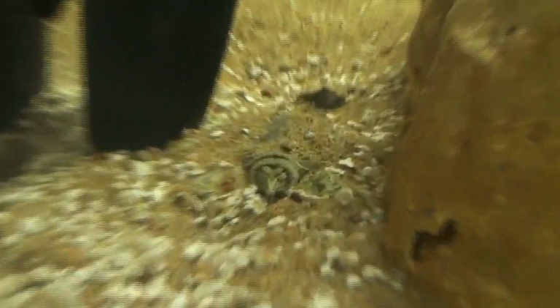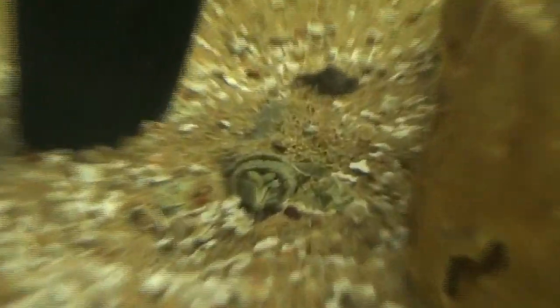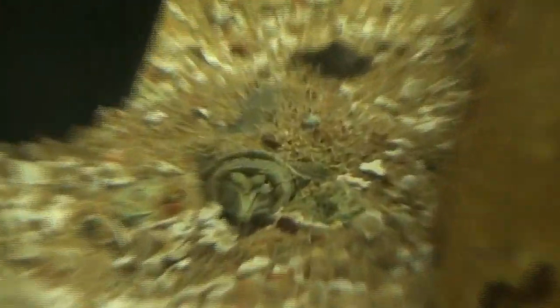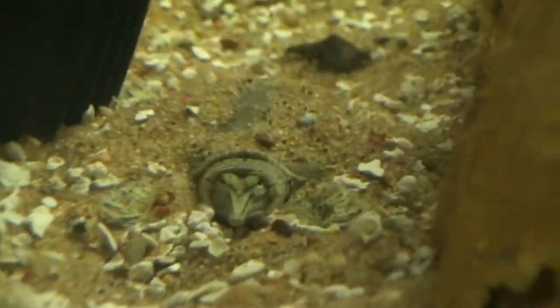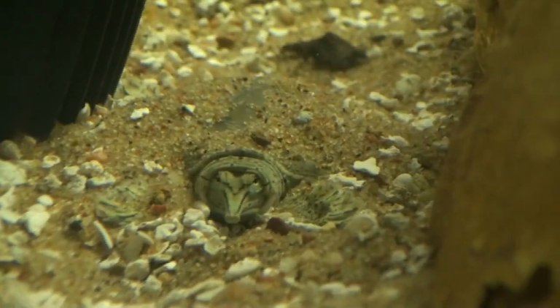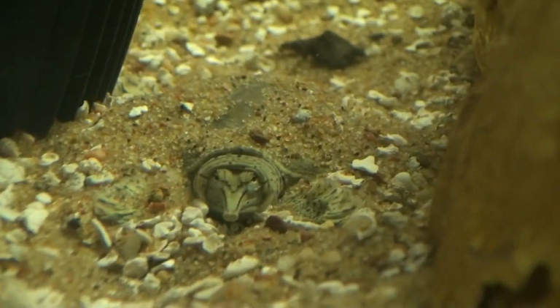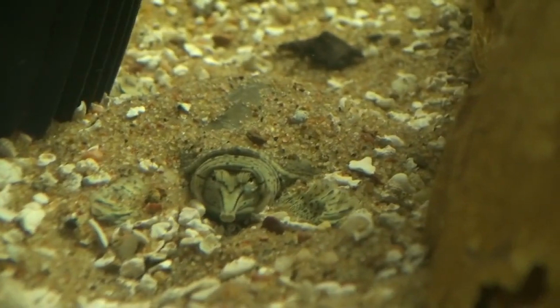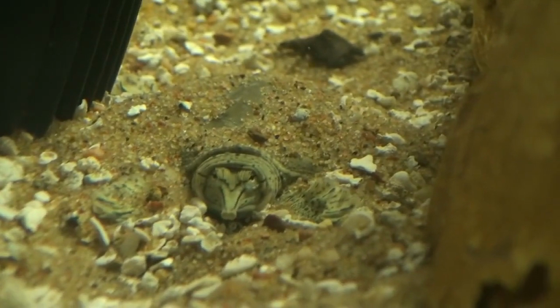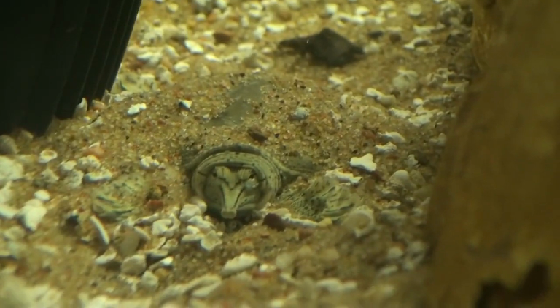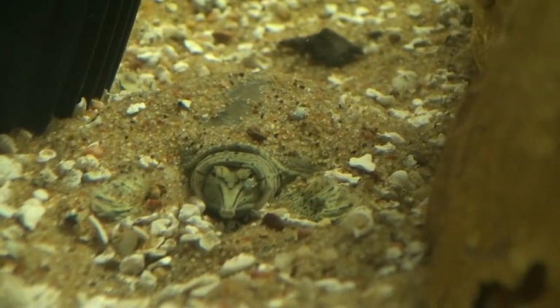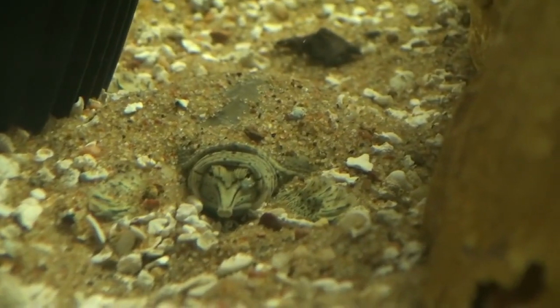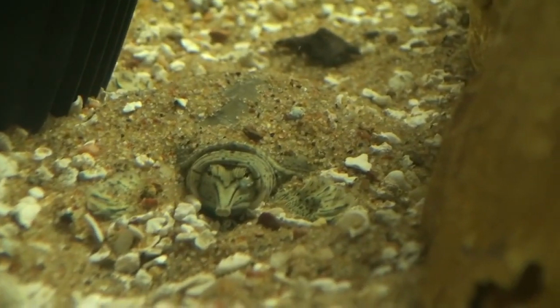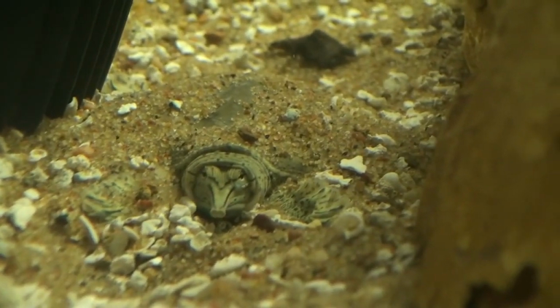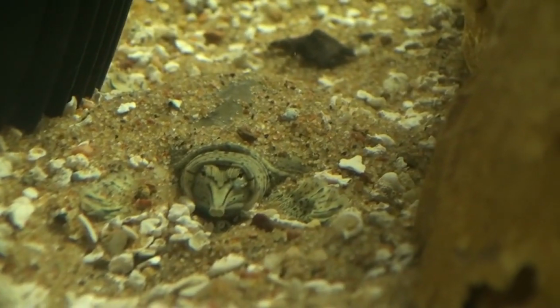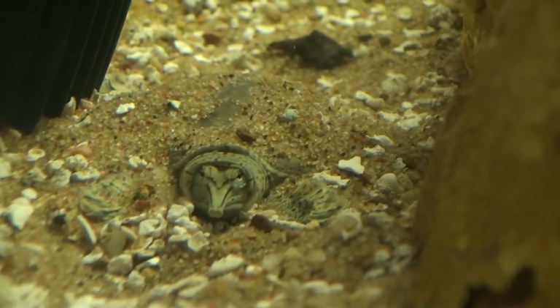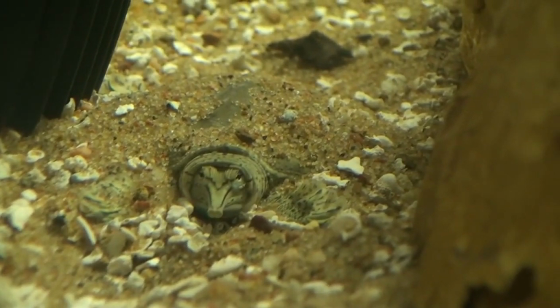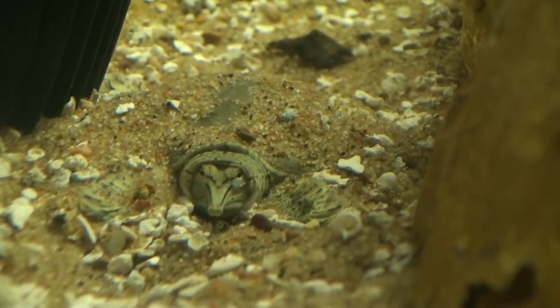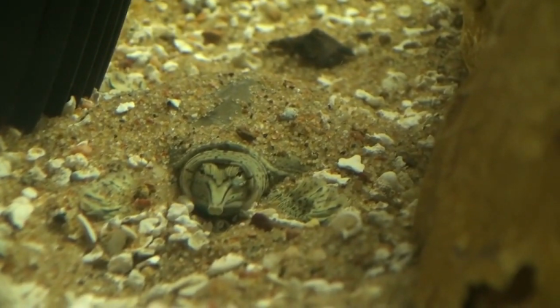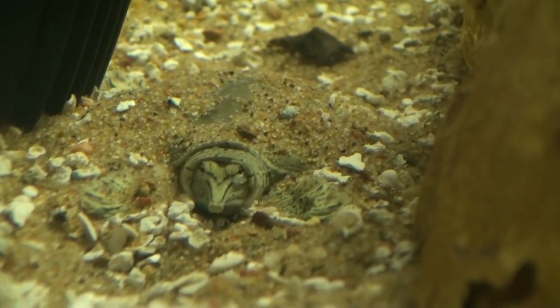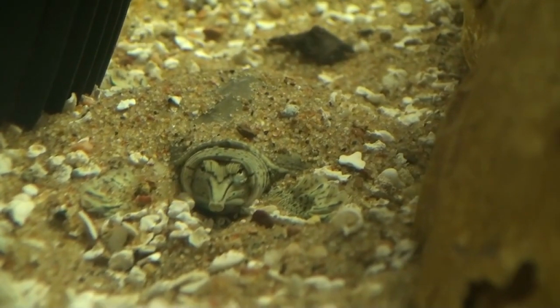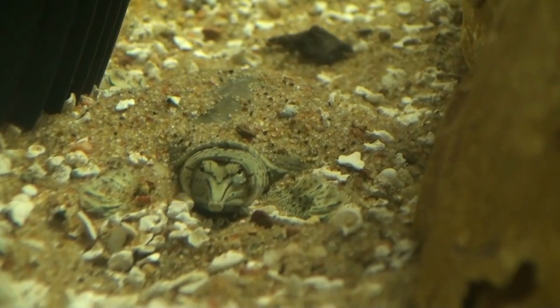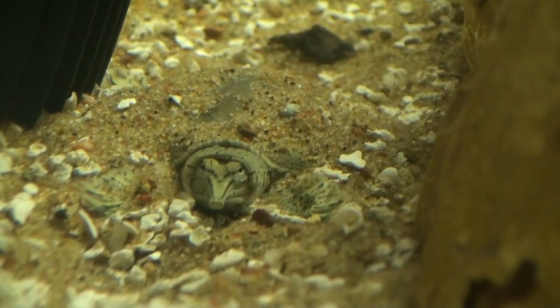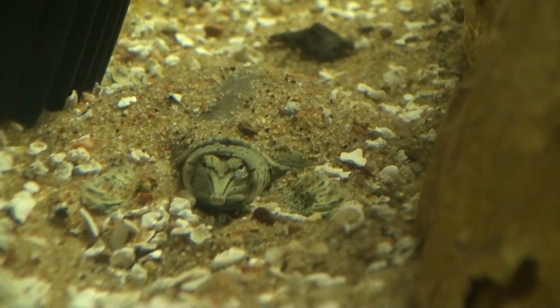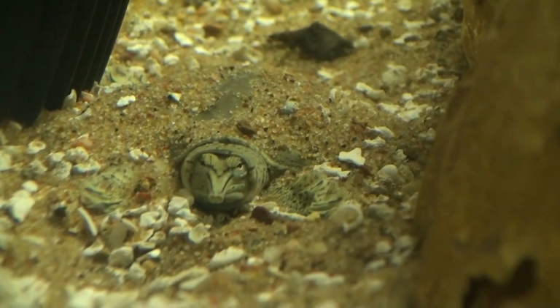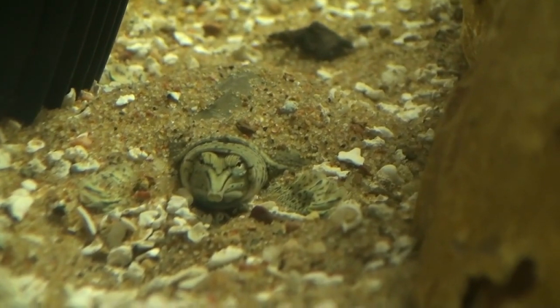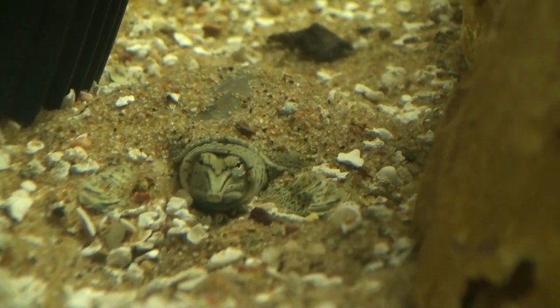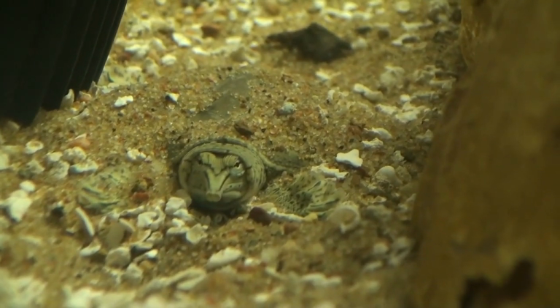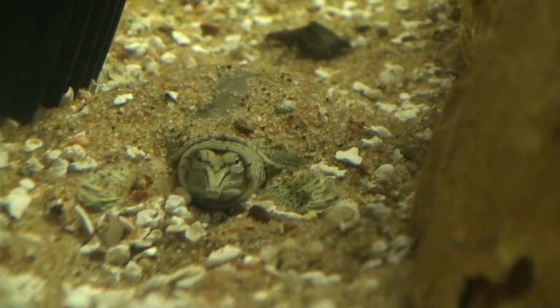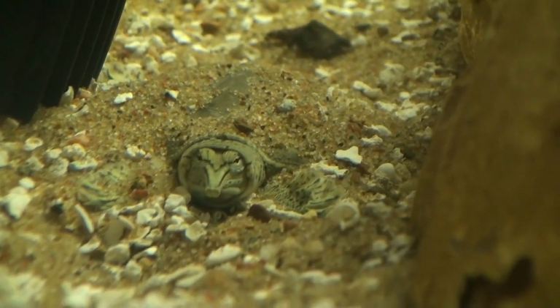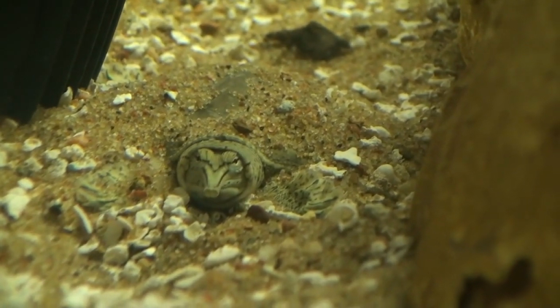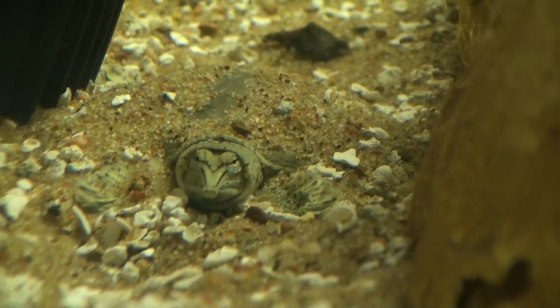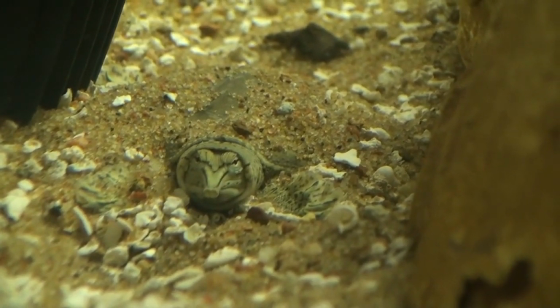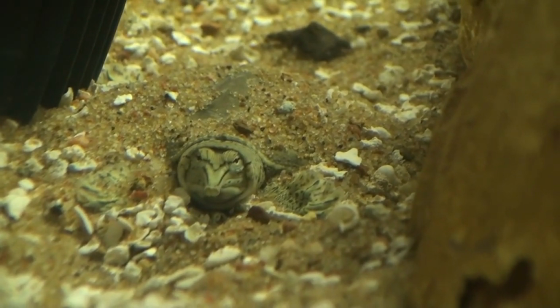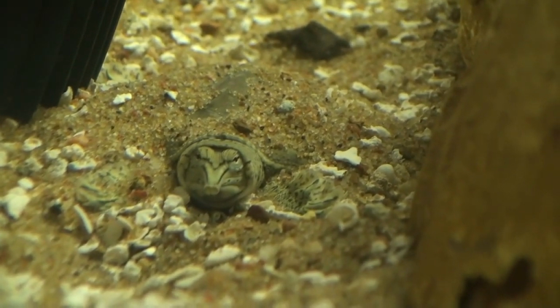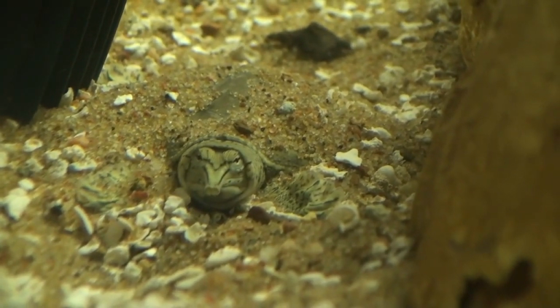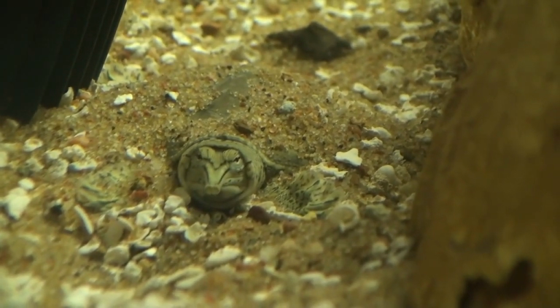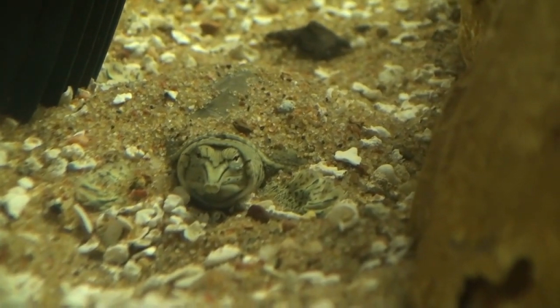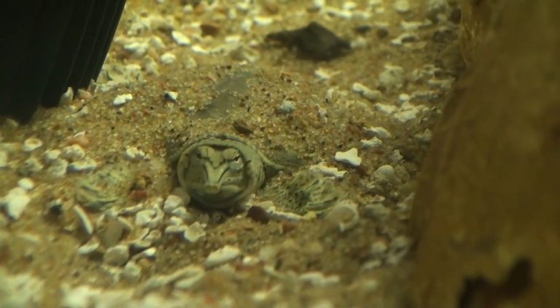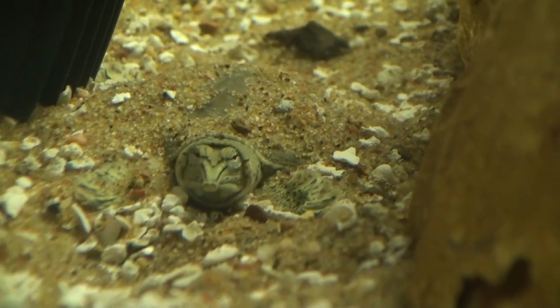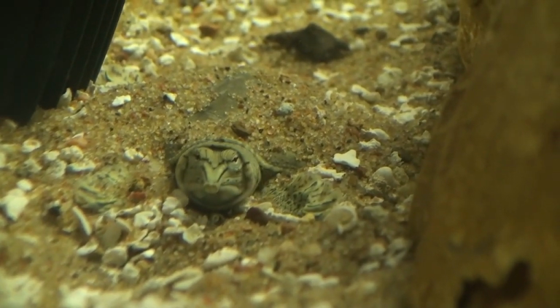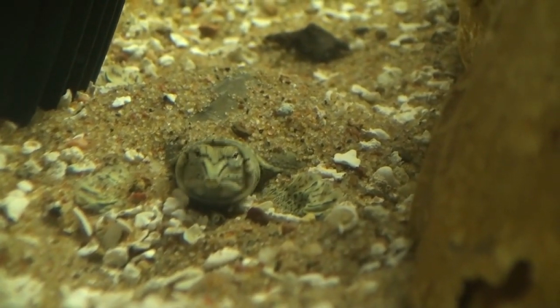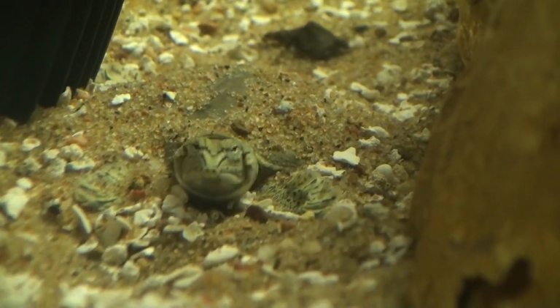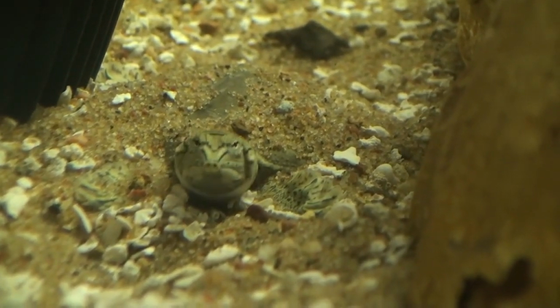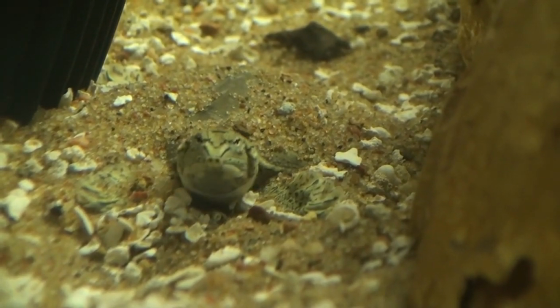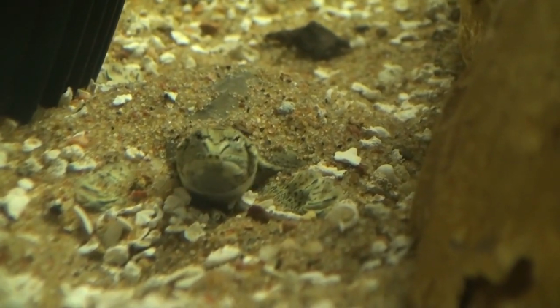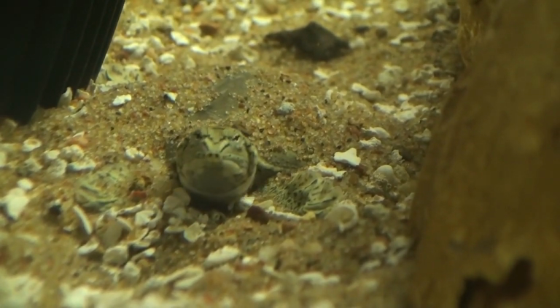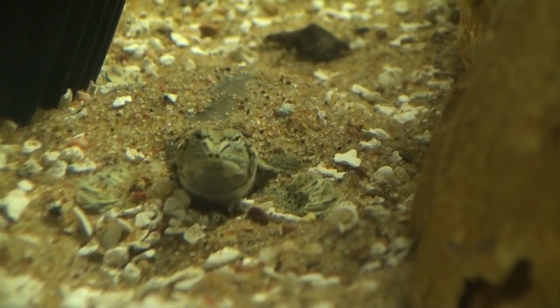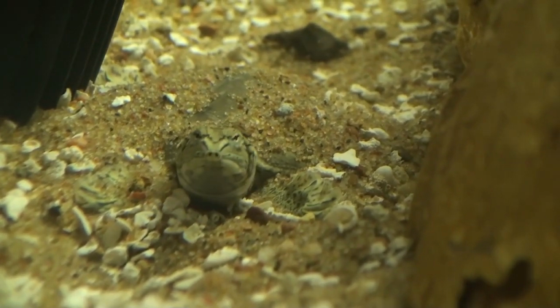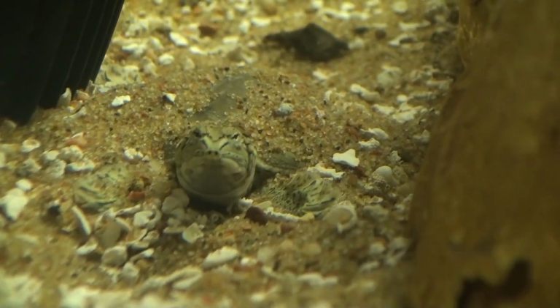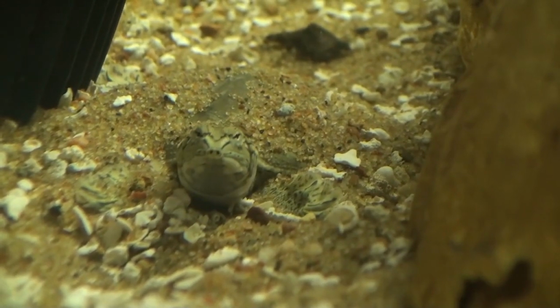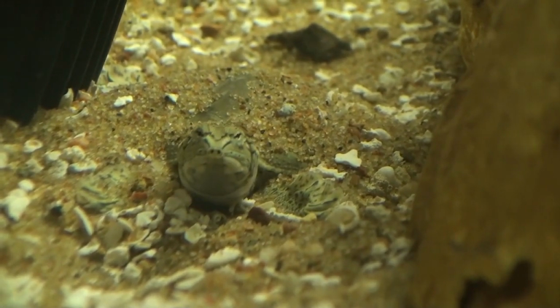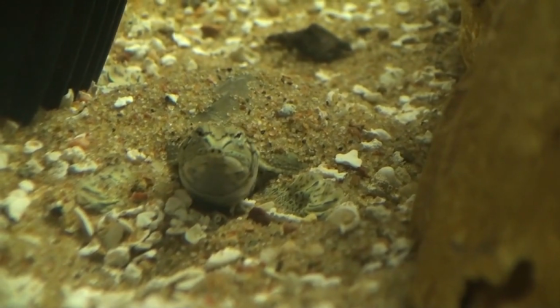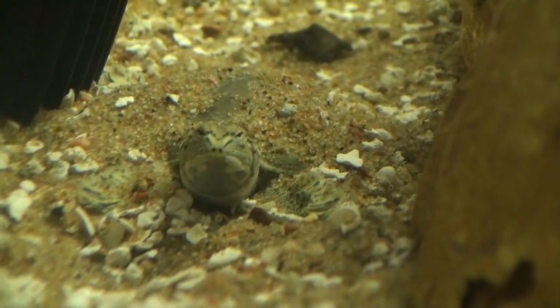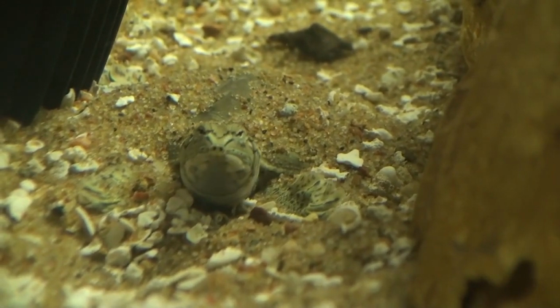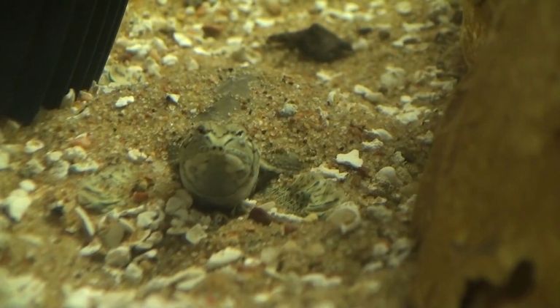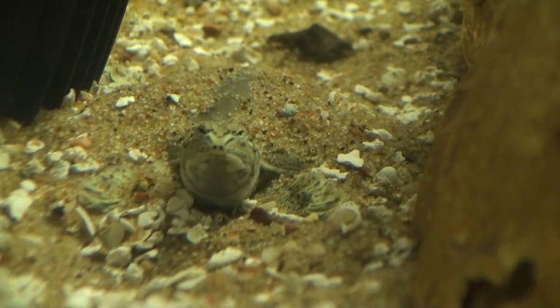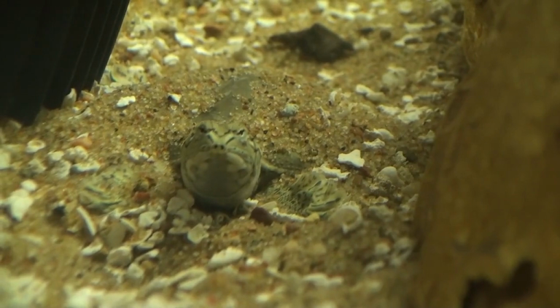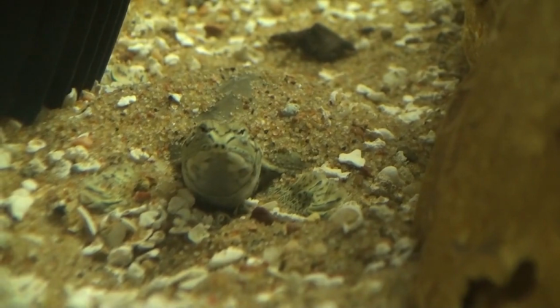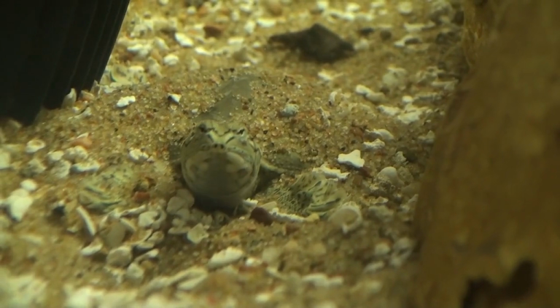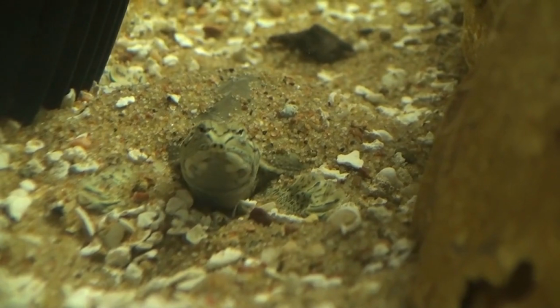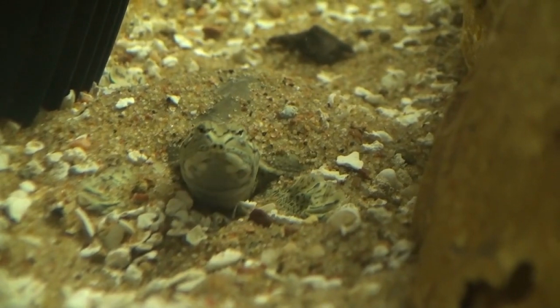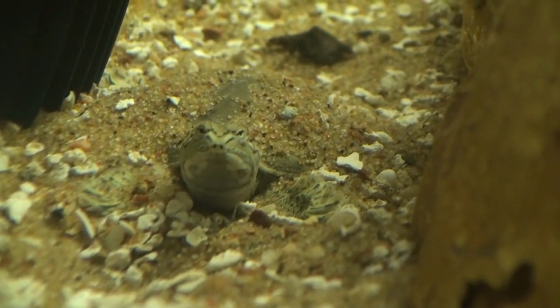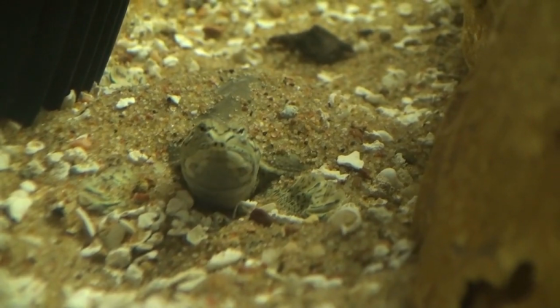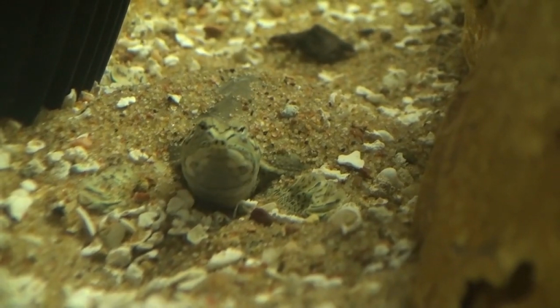Oh, there it is! And that's my soft-shell turtle. This is one that you can't remember, right?